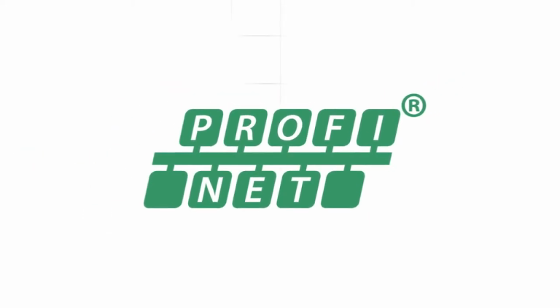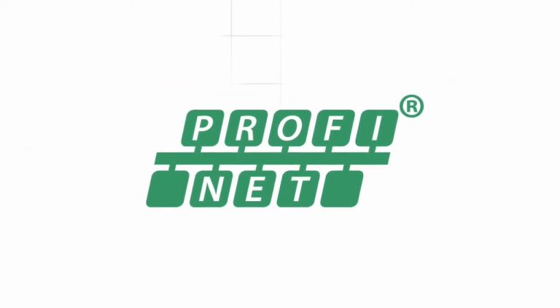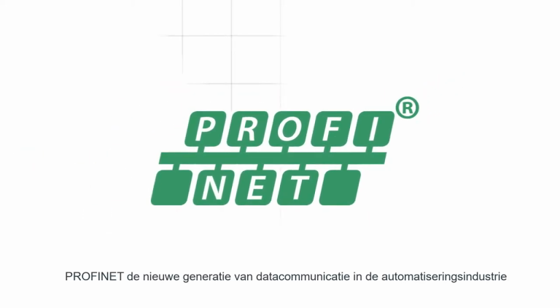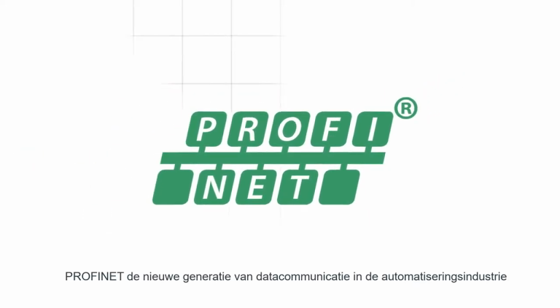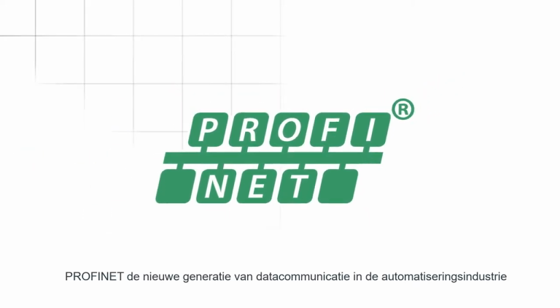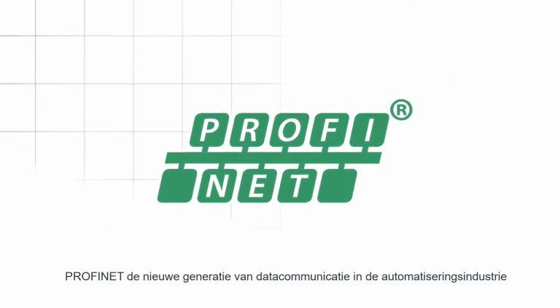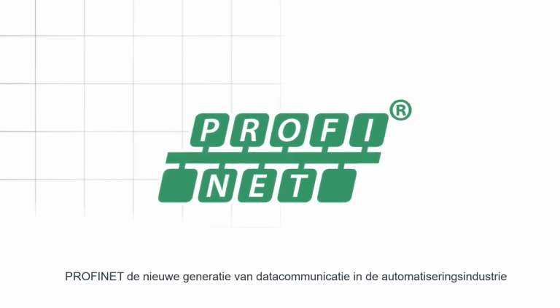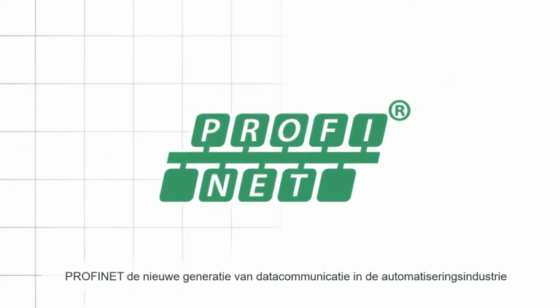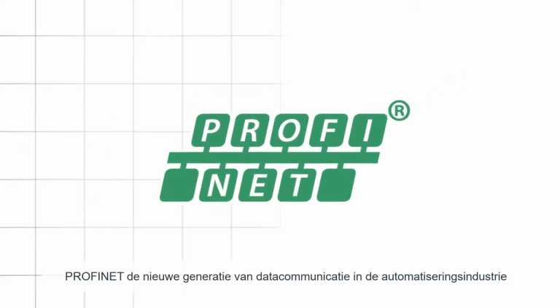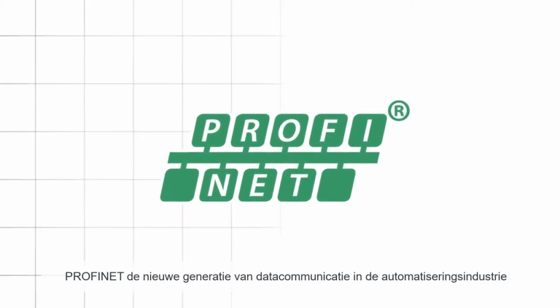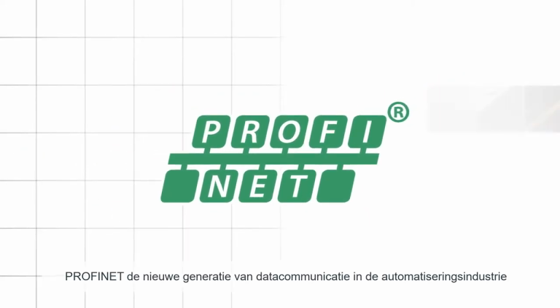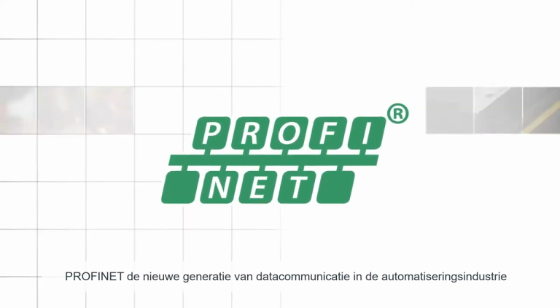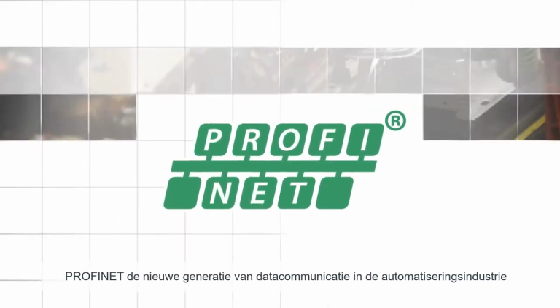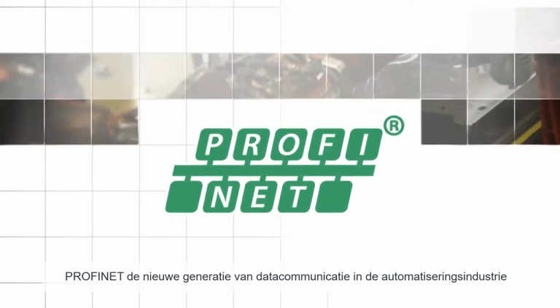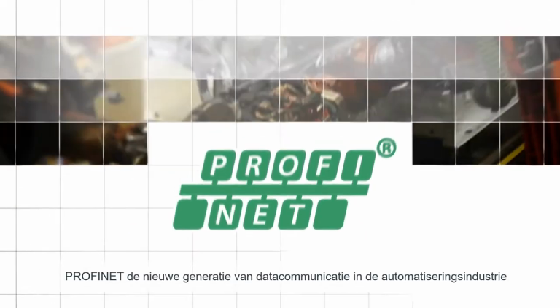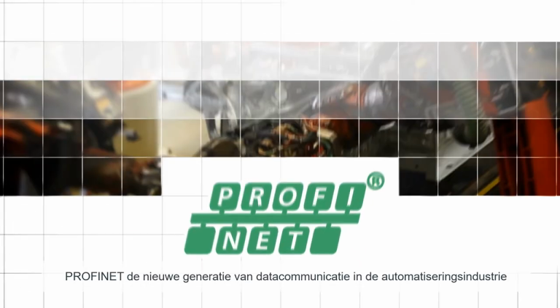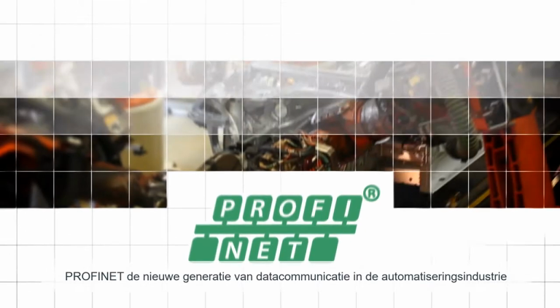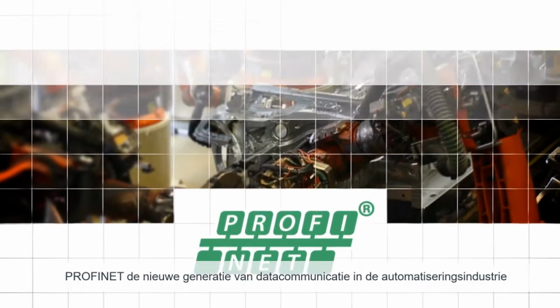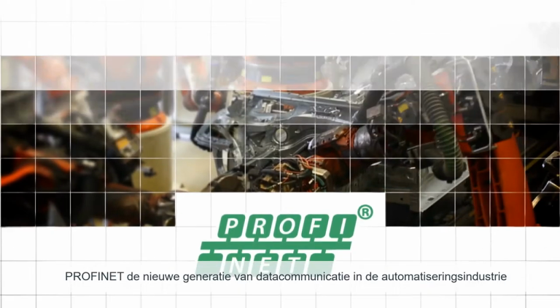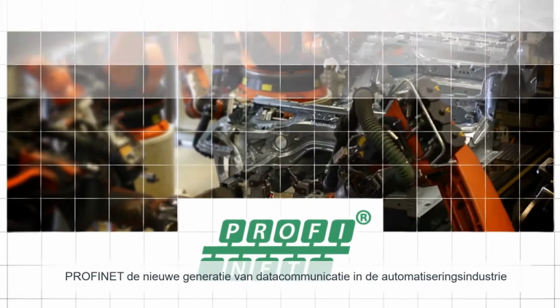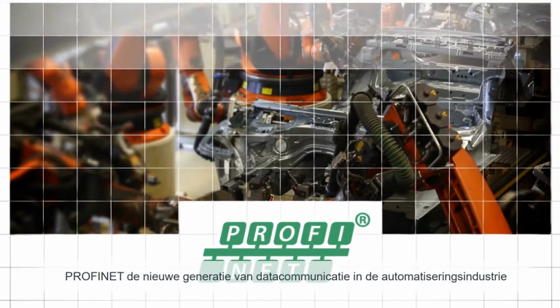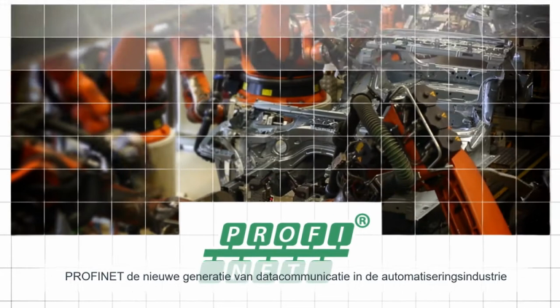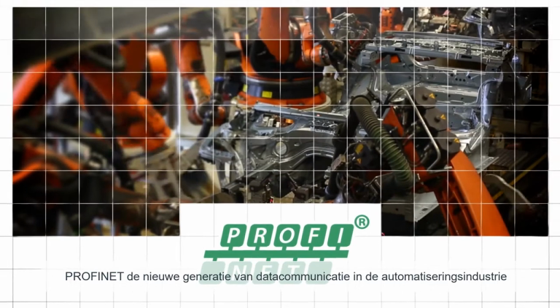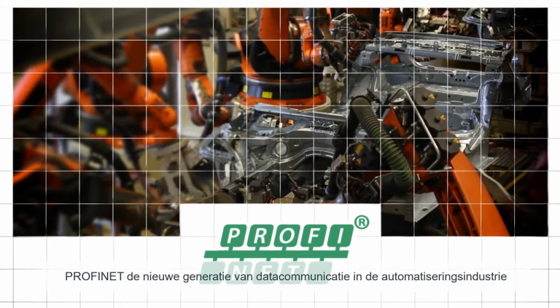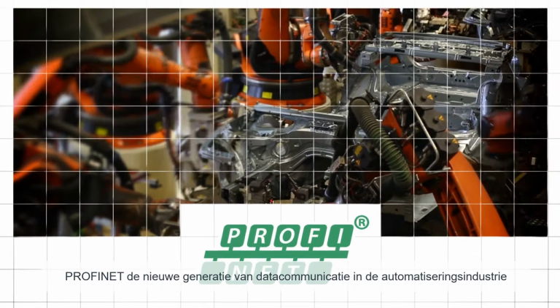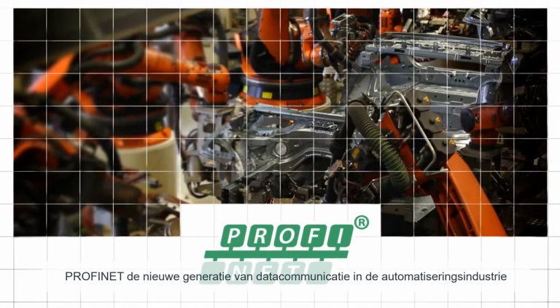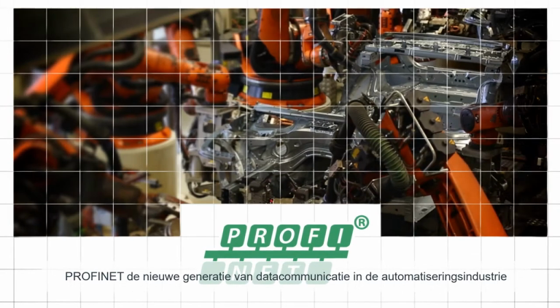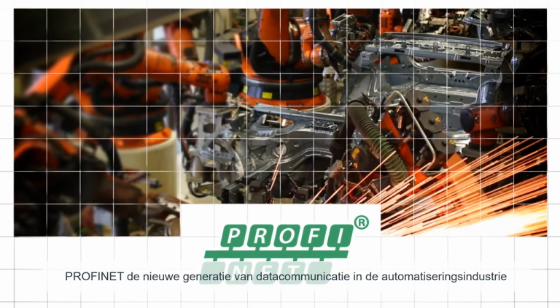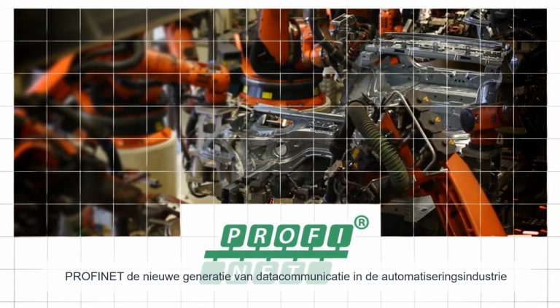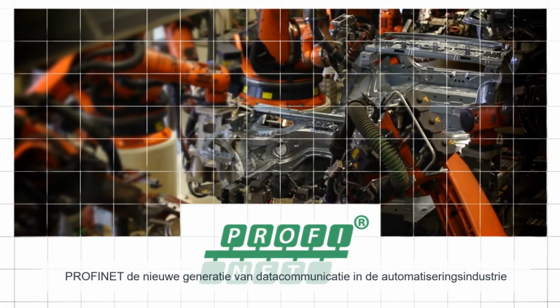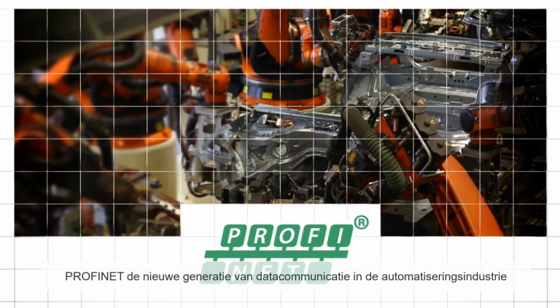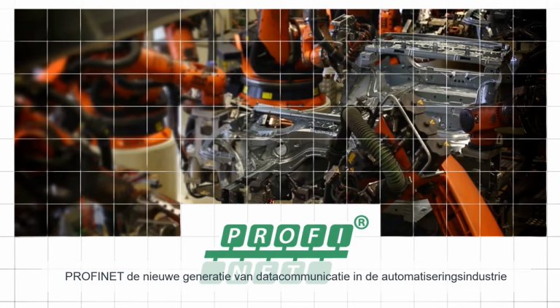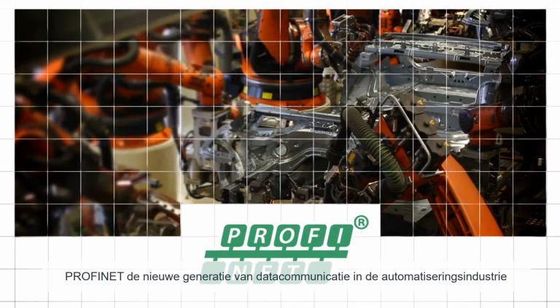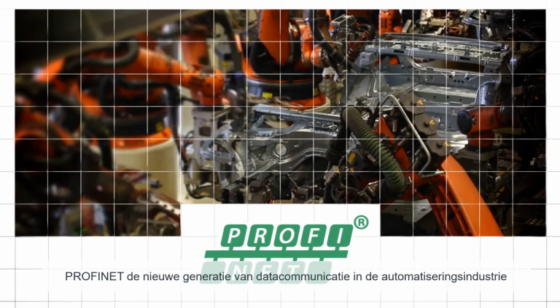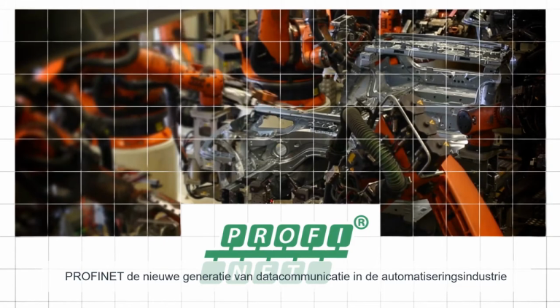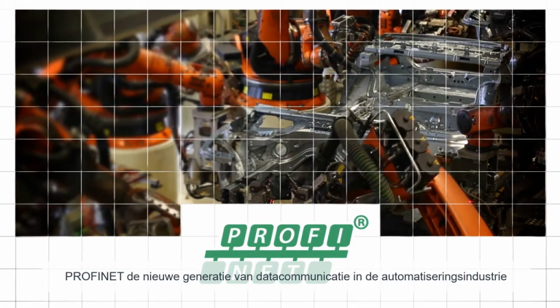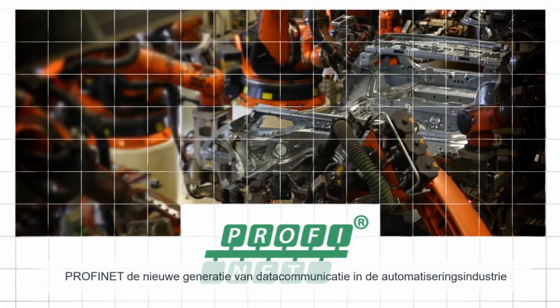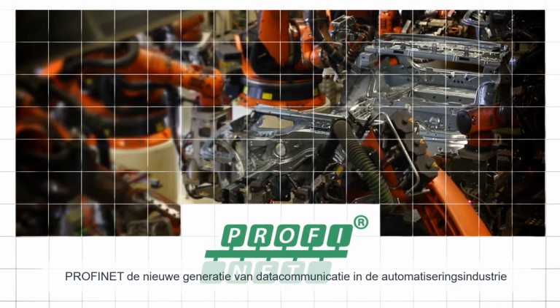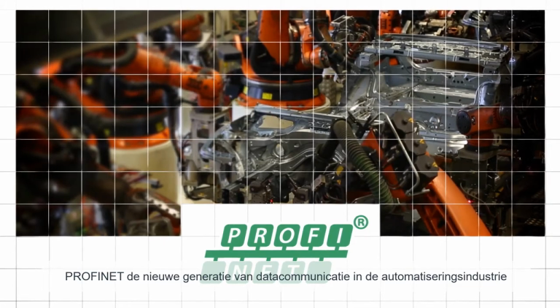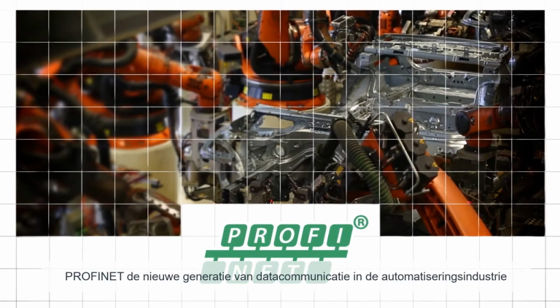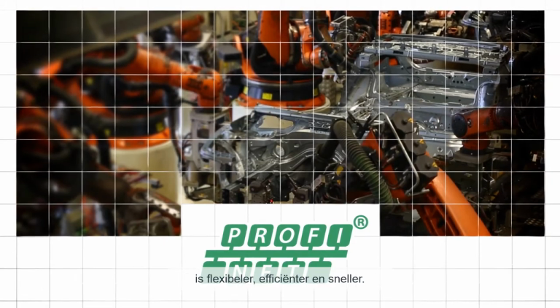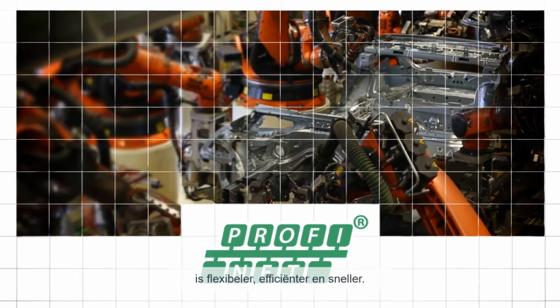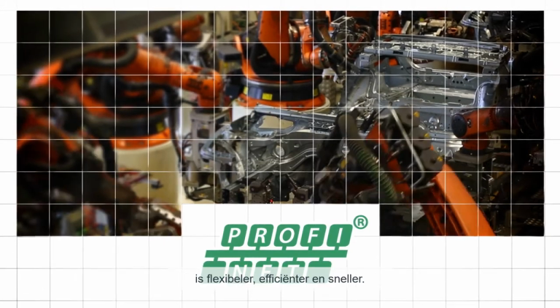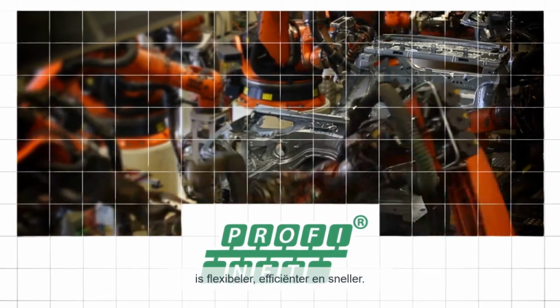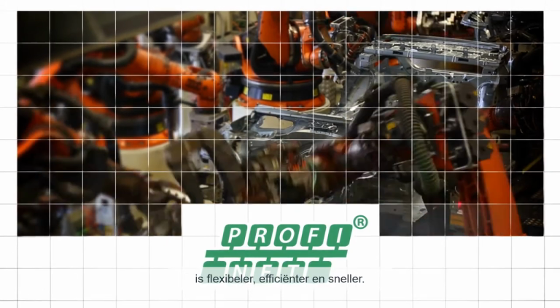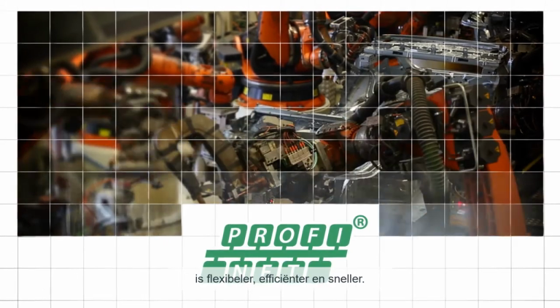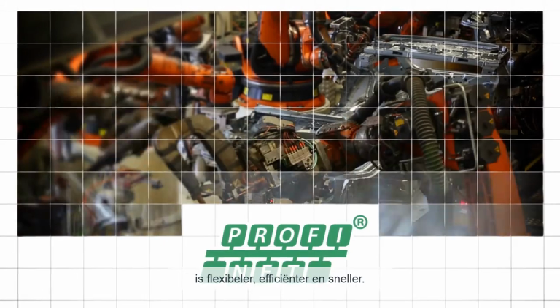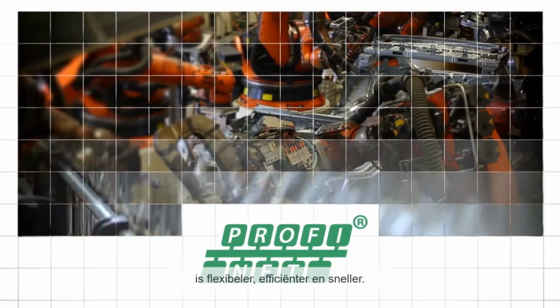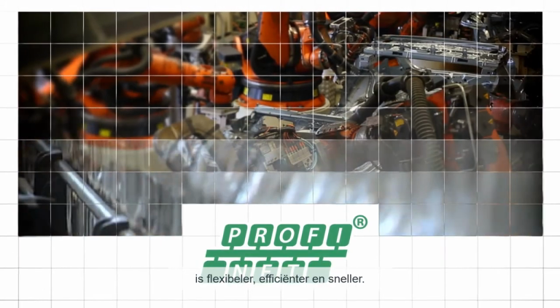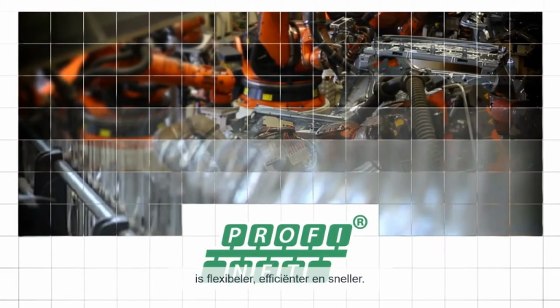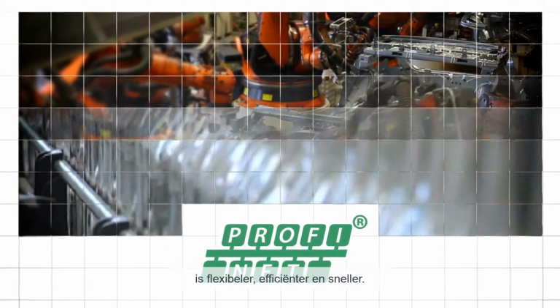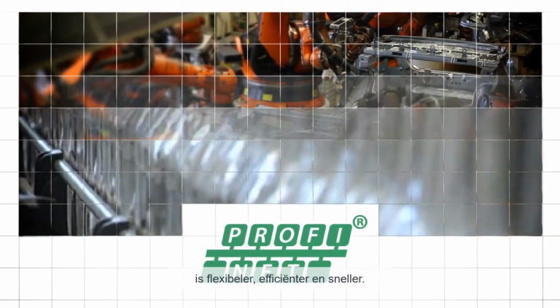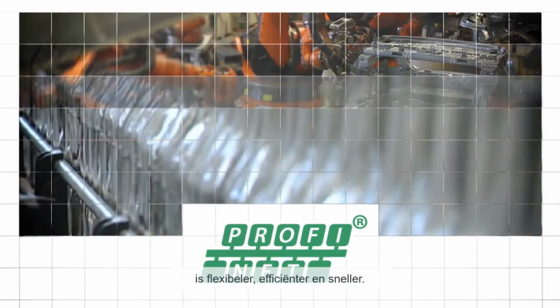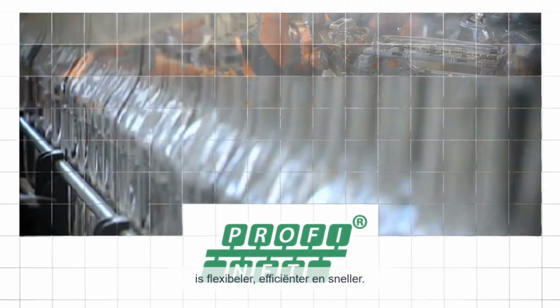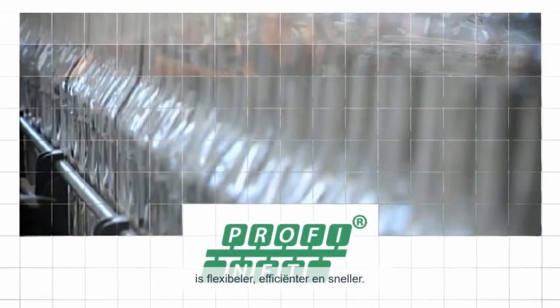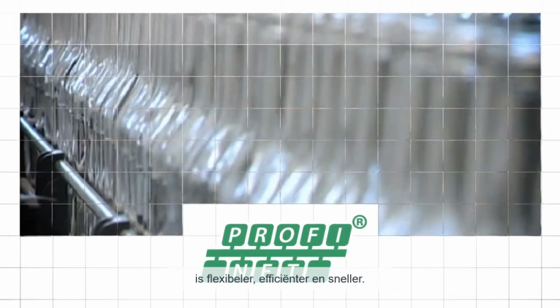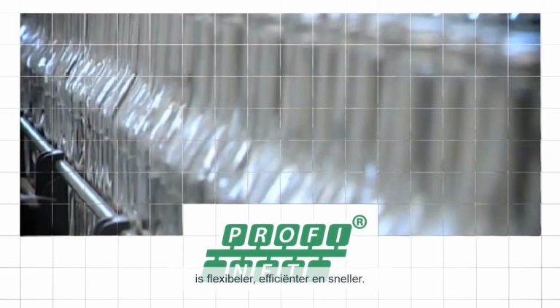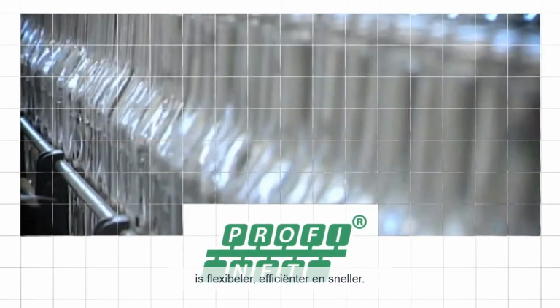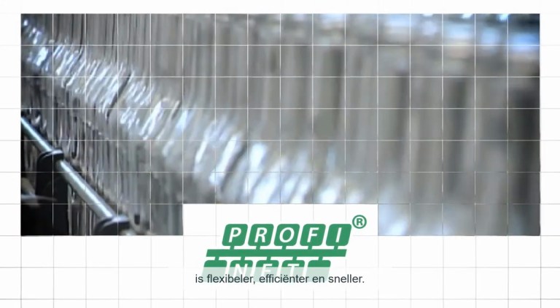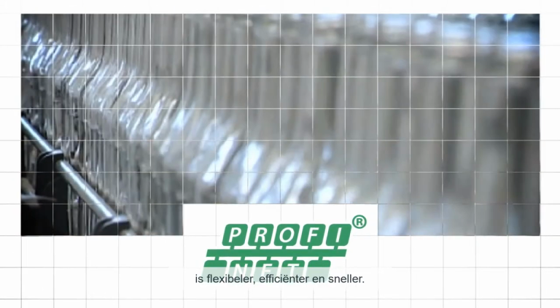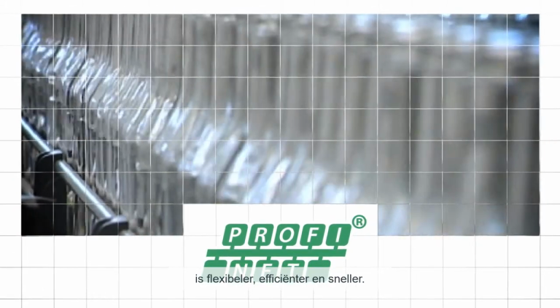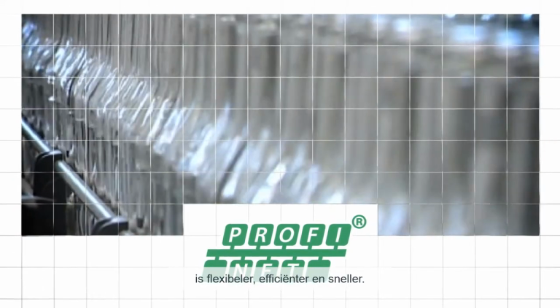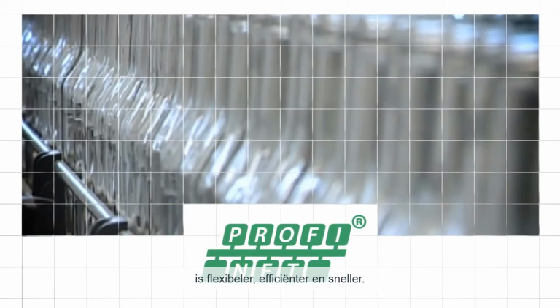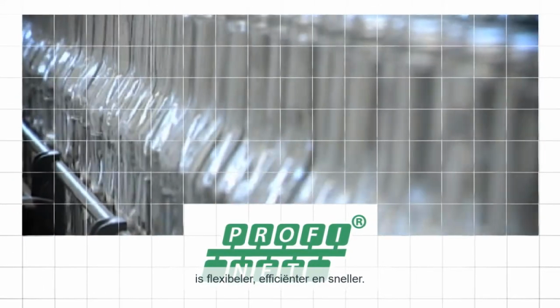PROFINET, the new generation of data communication in the automation industry, is more flexible, more efficient, and faster.